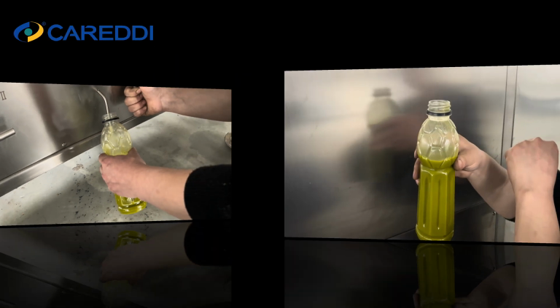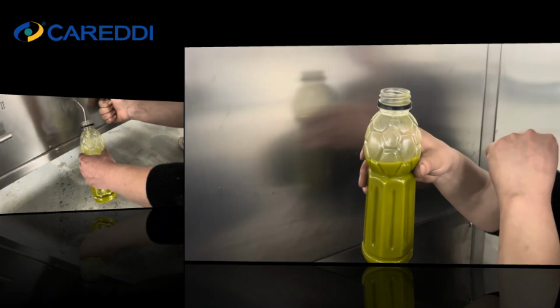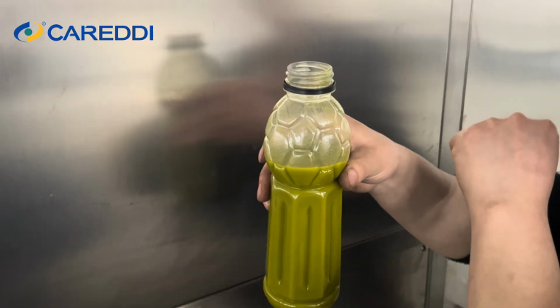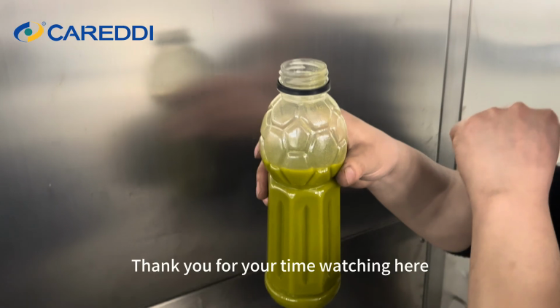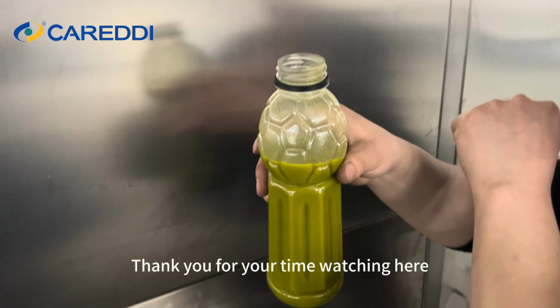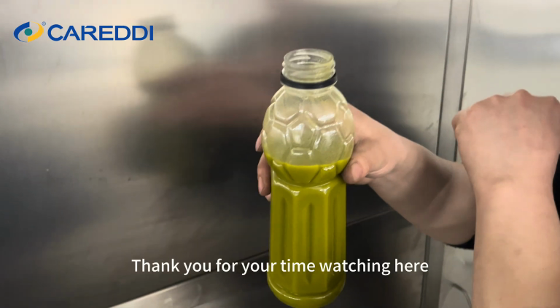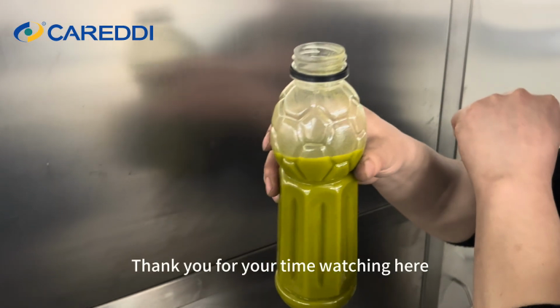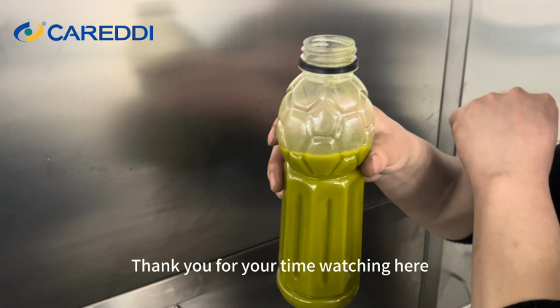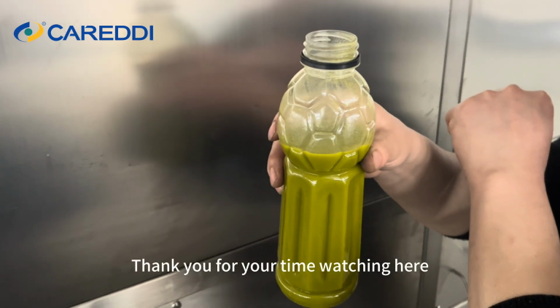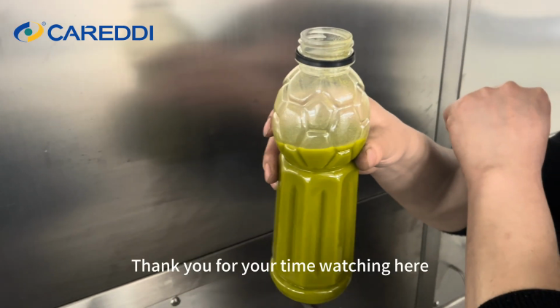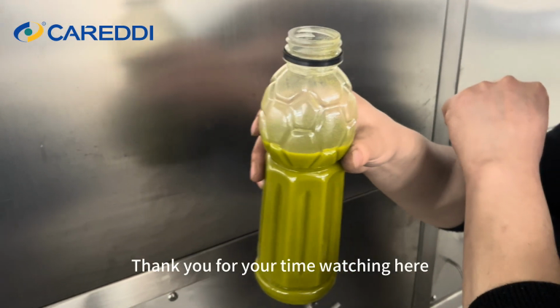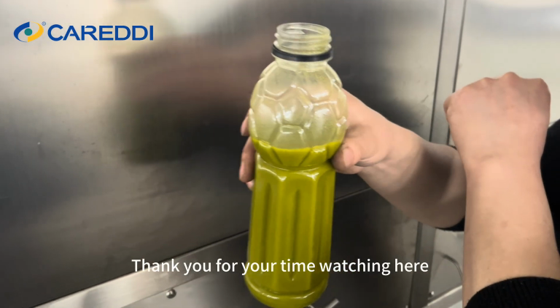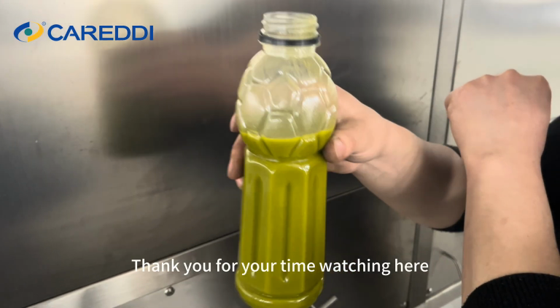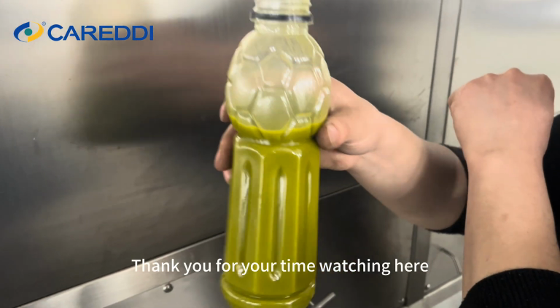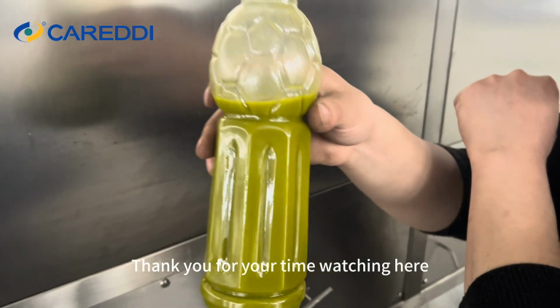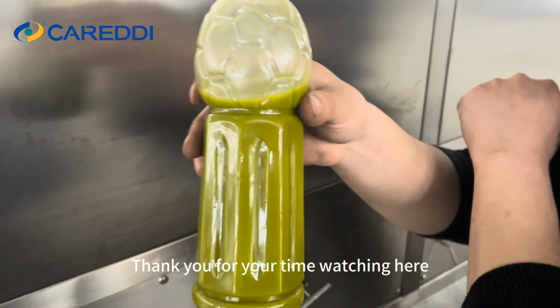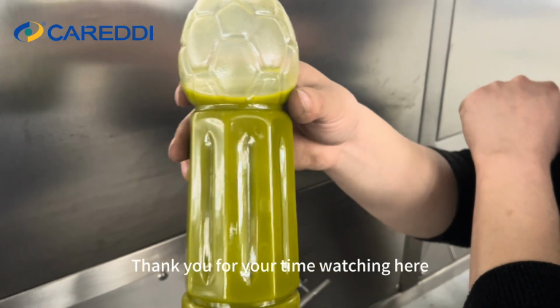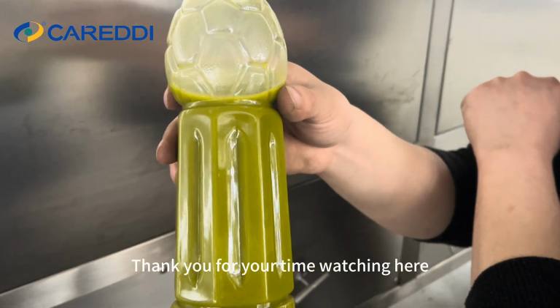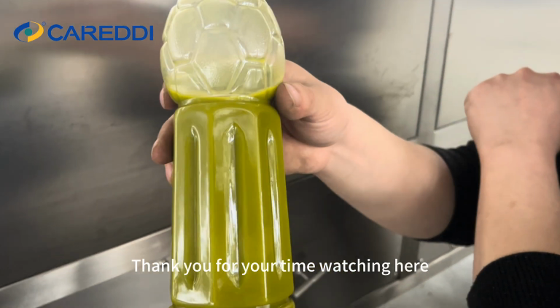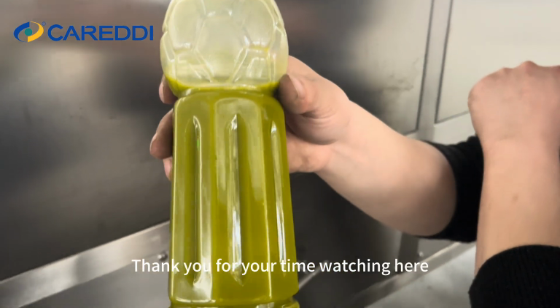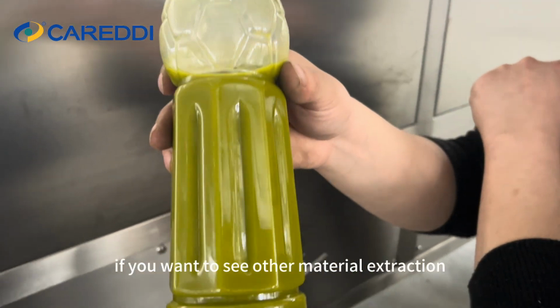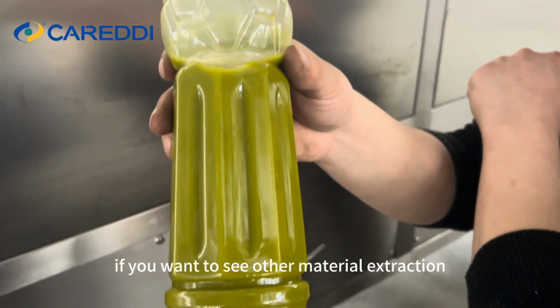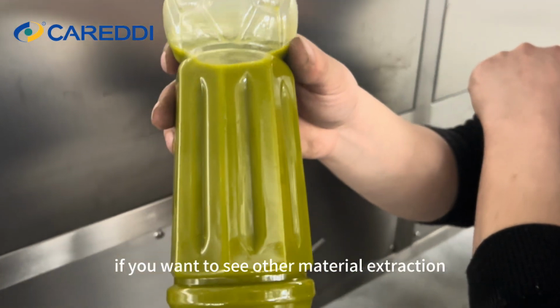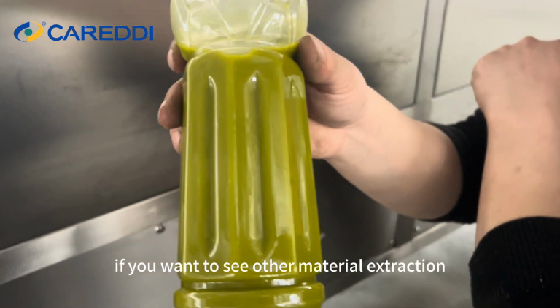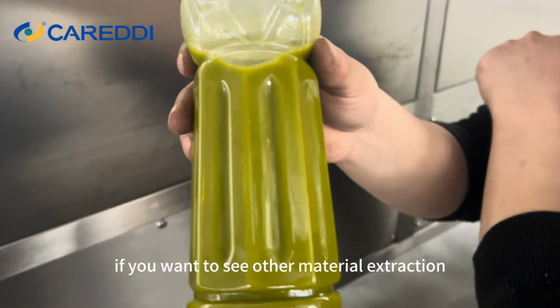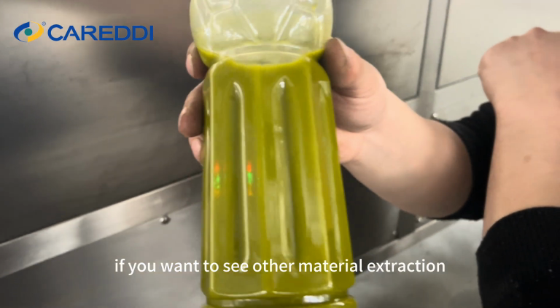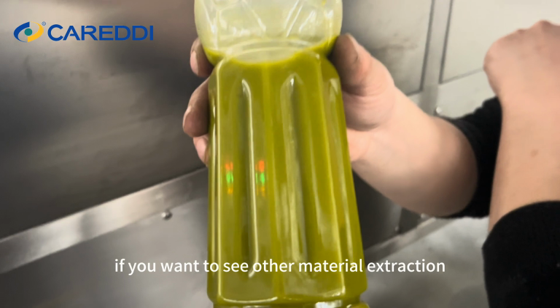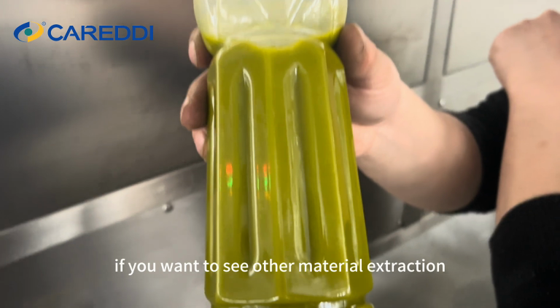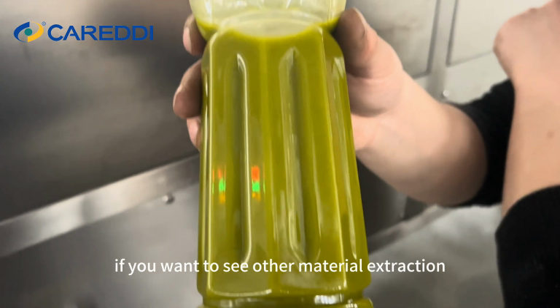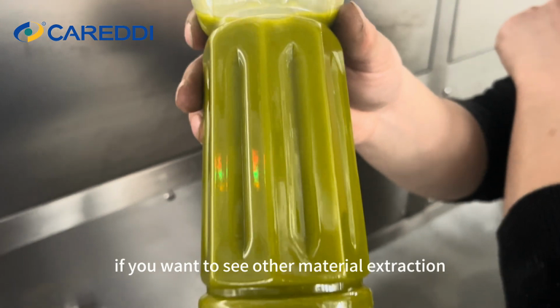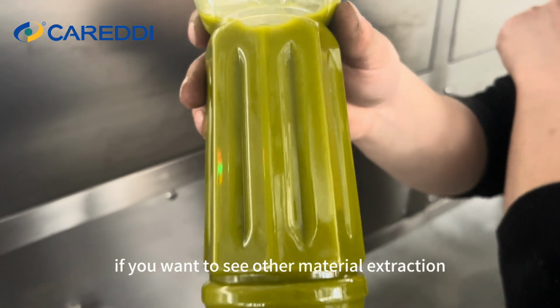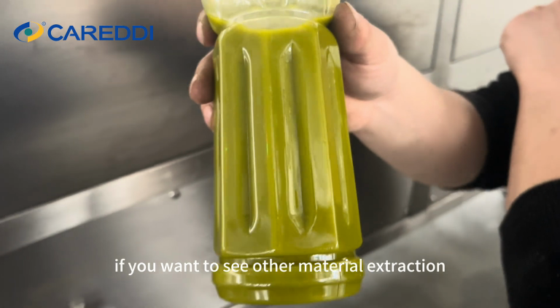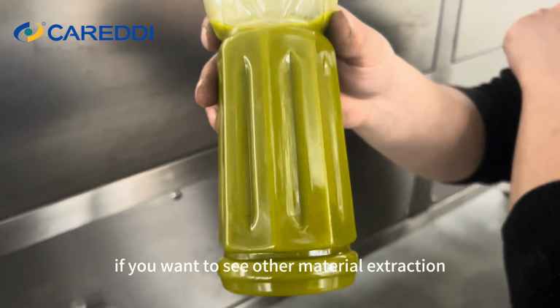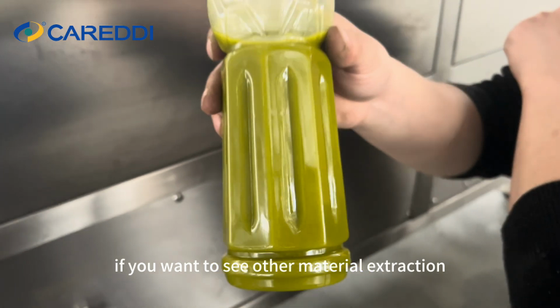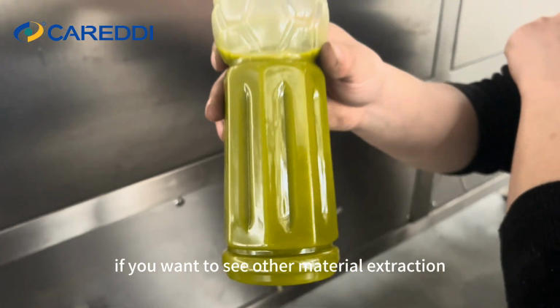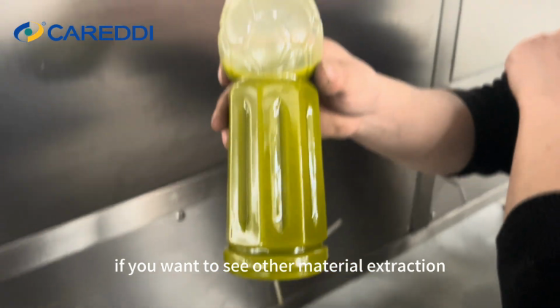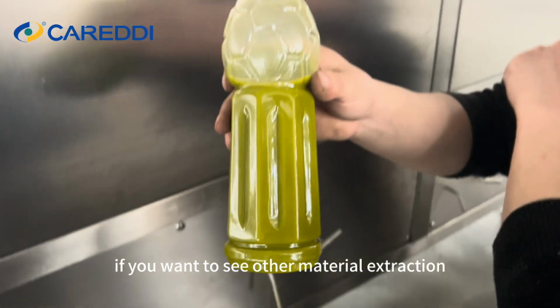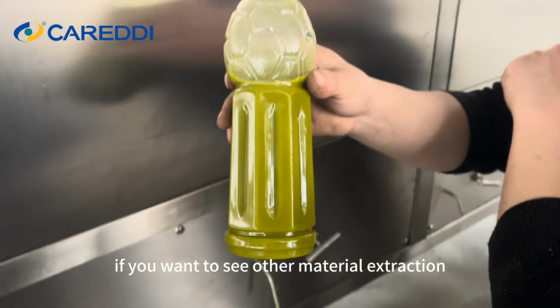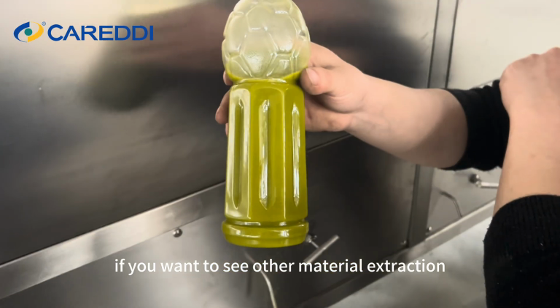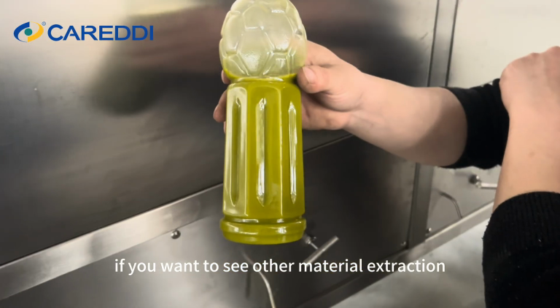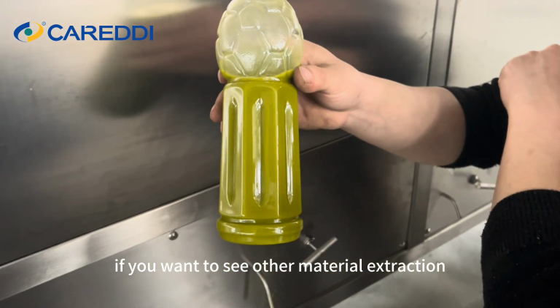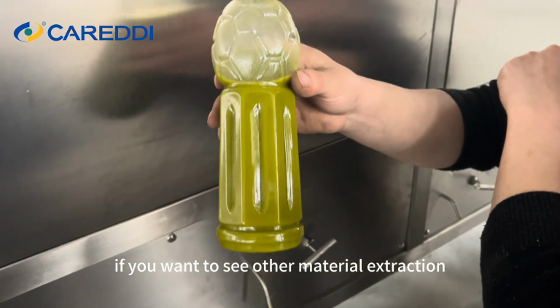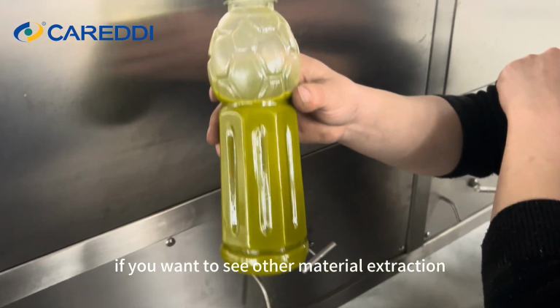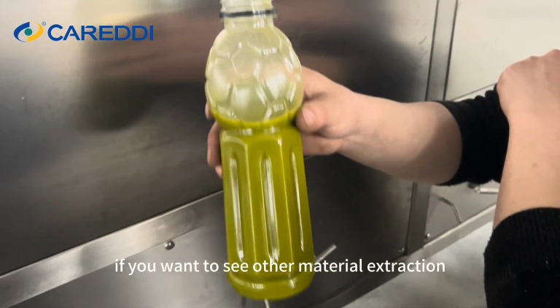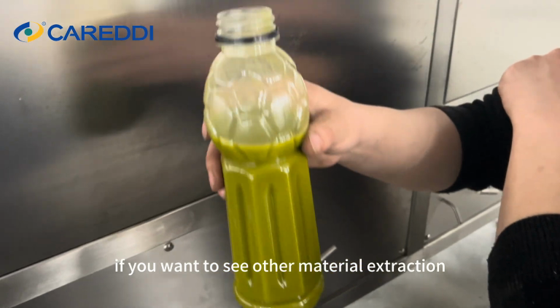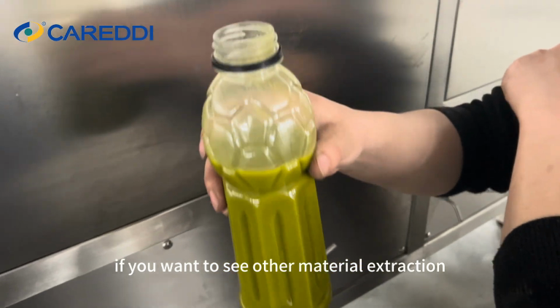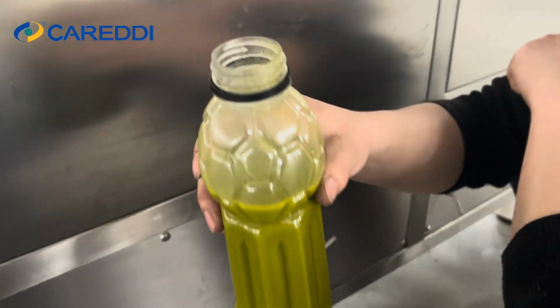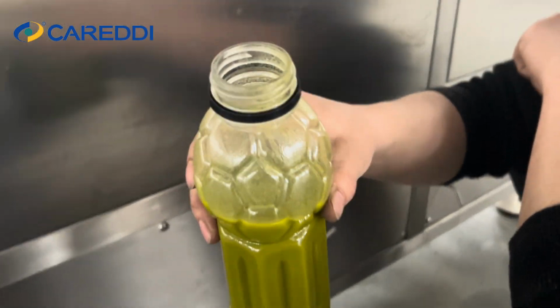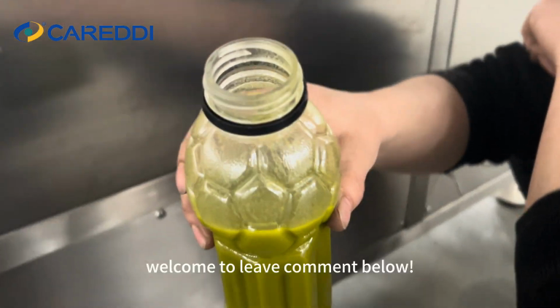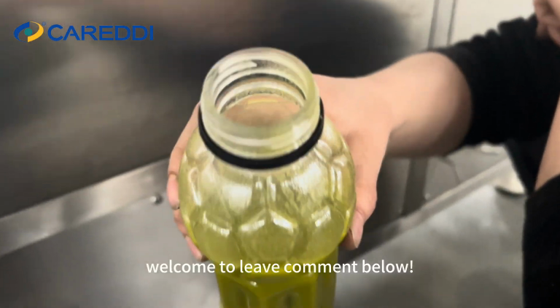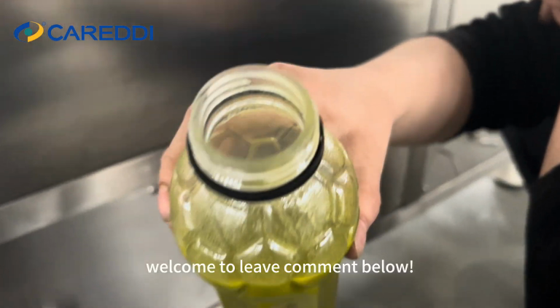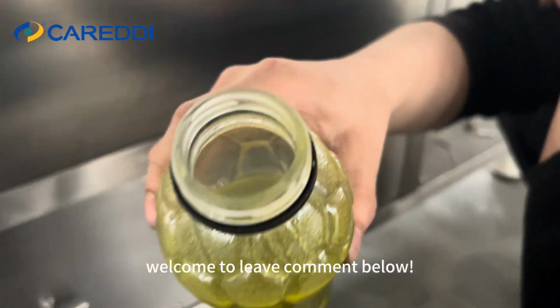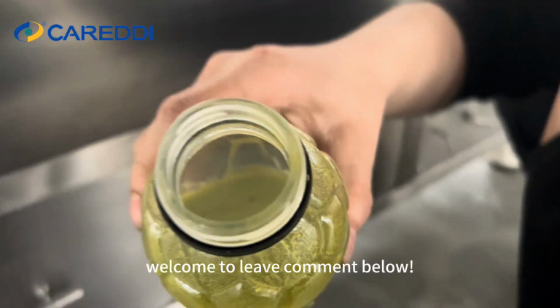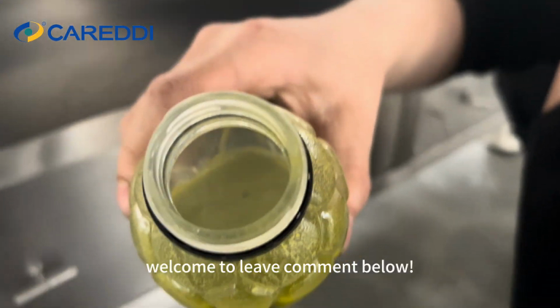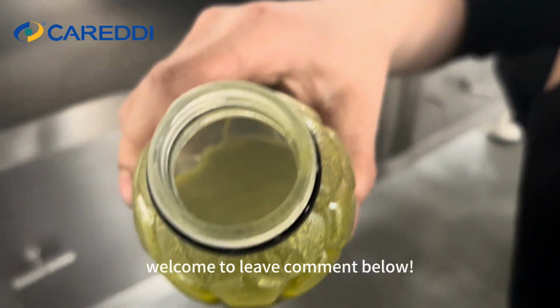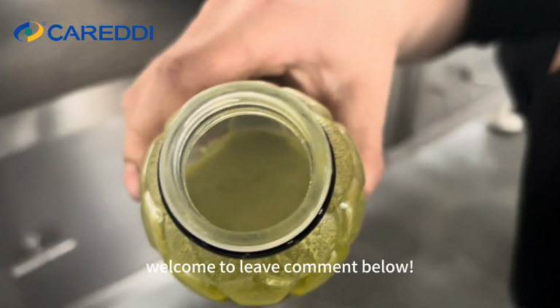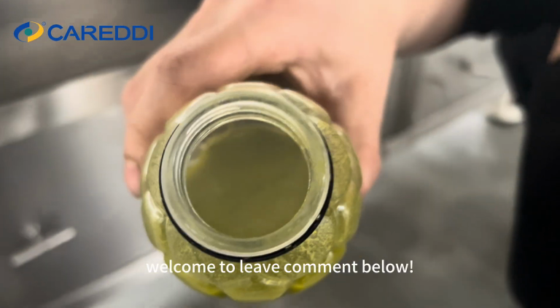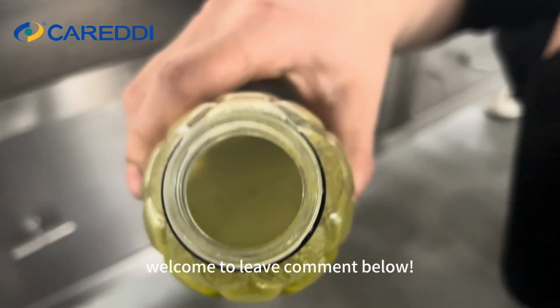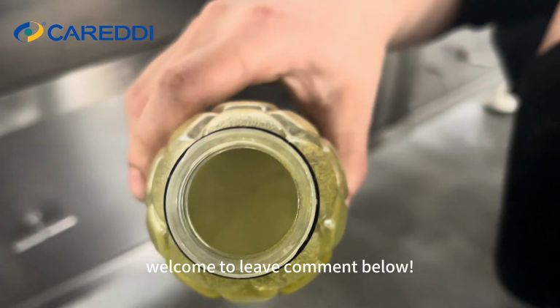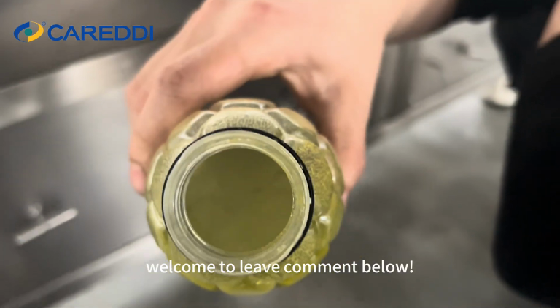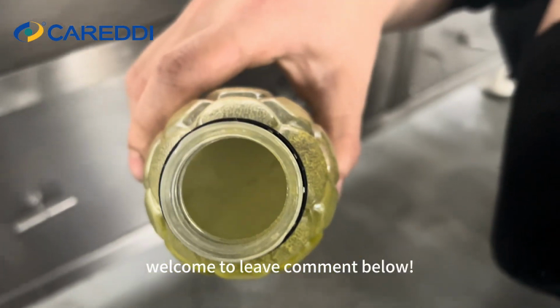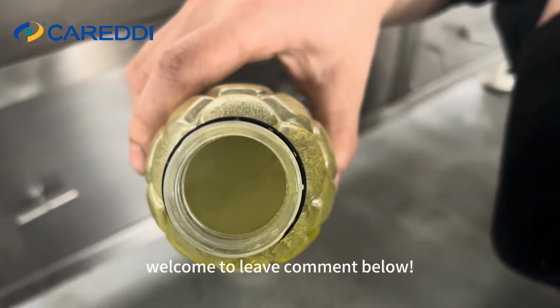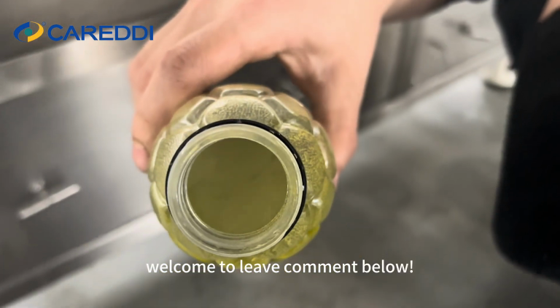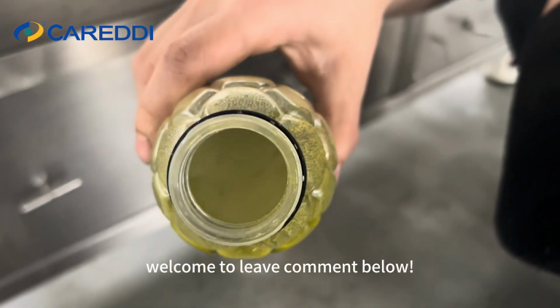Thank you for your time watching. If you want to see other material extractions, welcome to leave a comment below and click the link below!